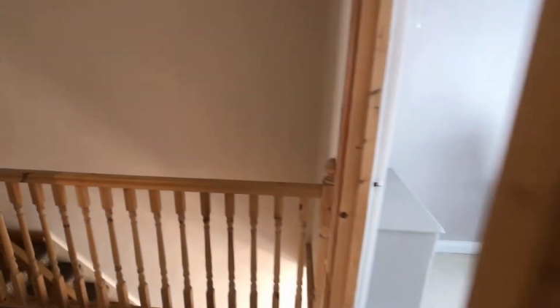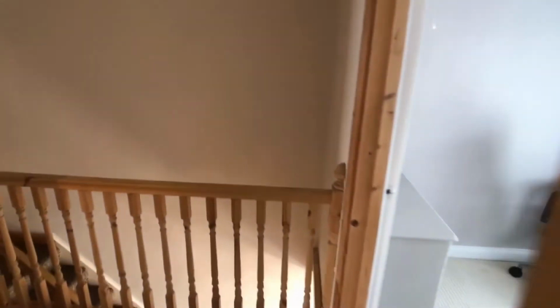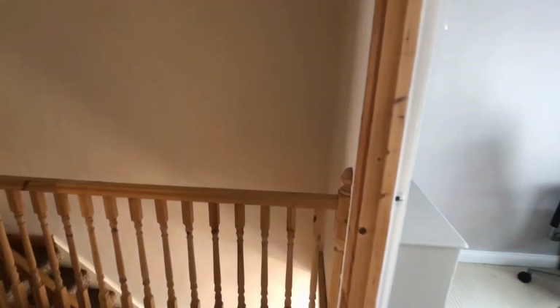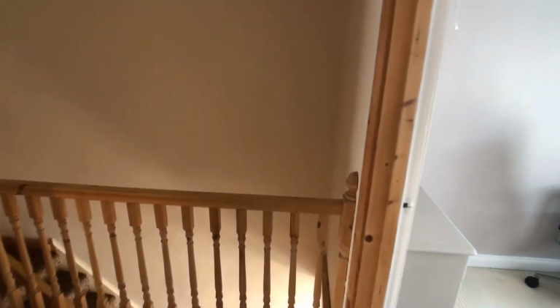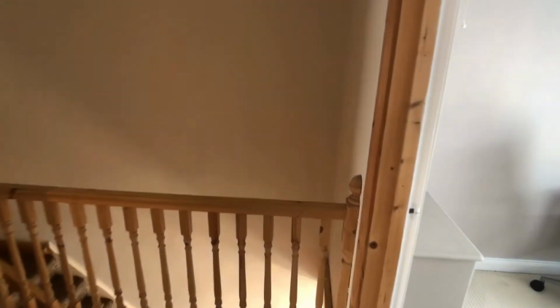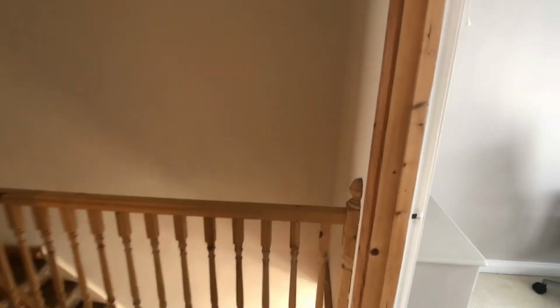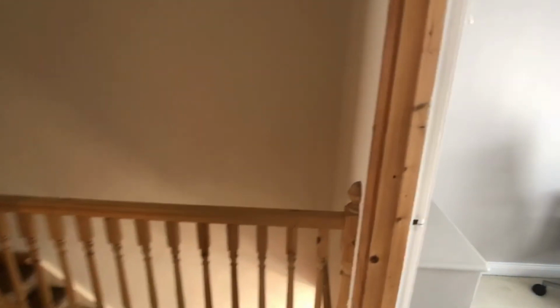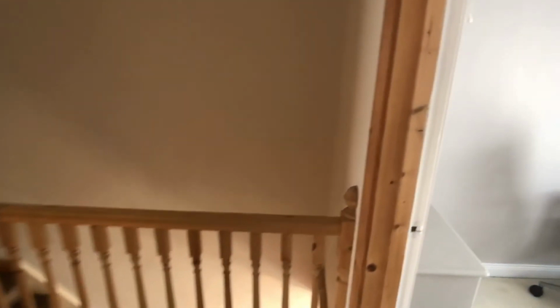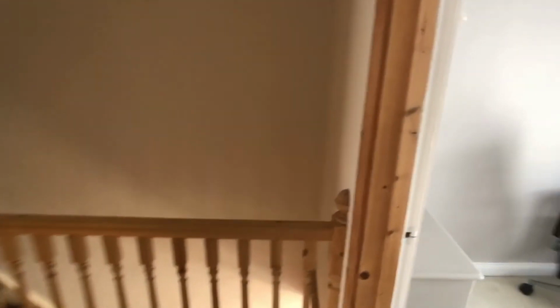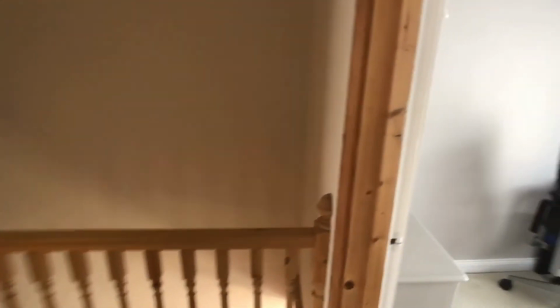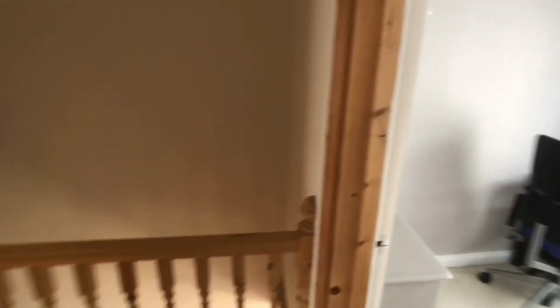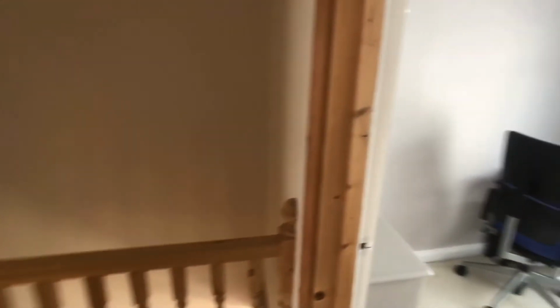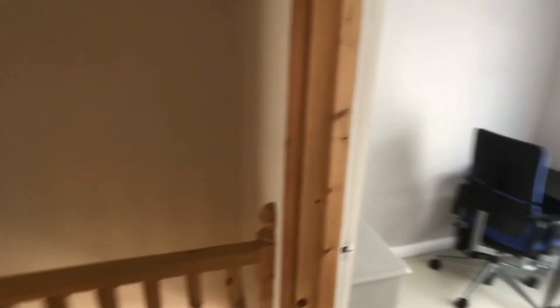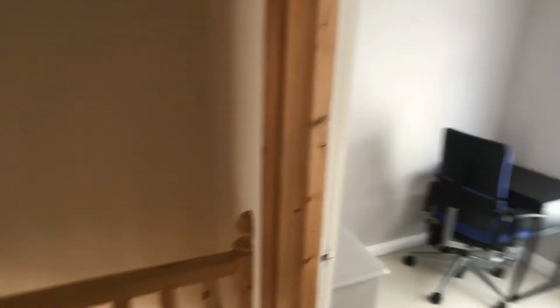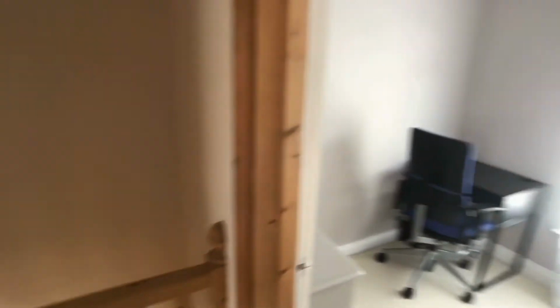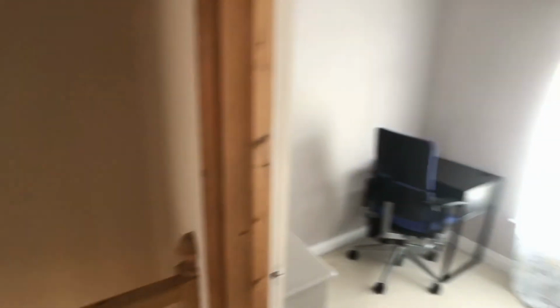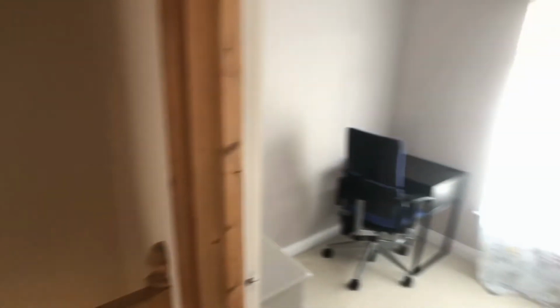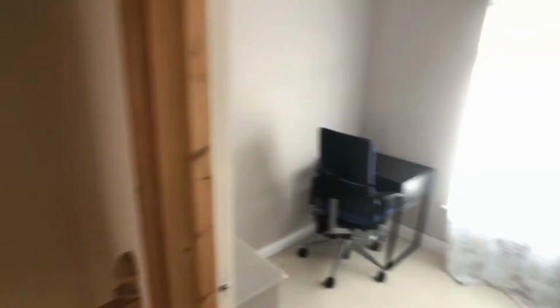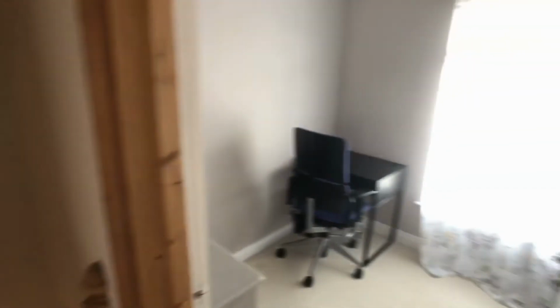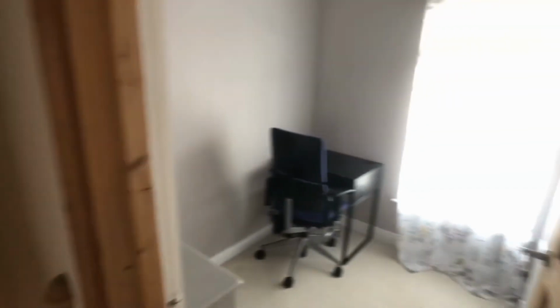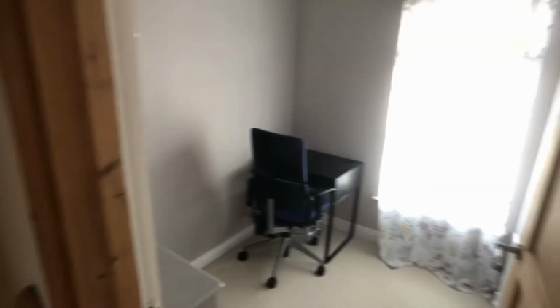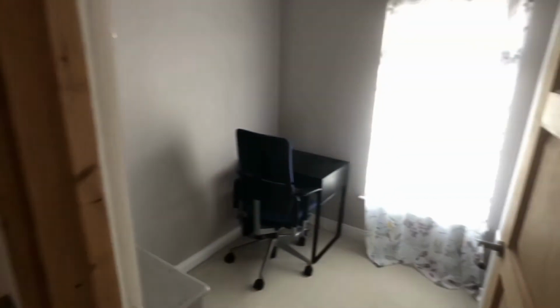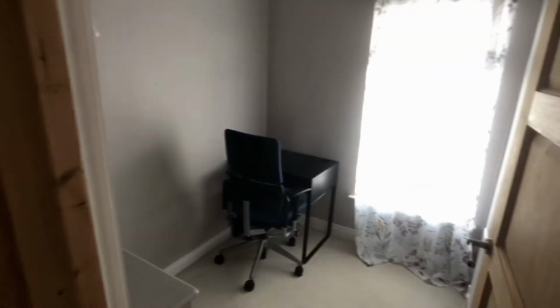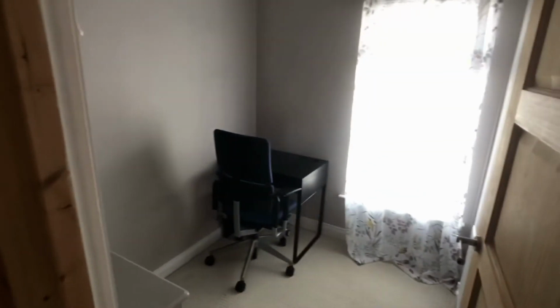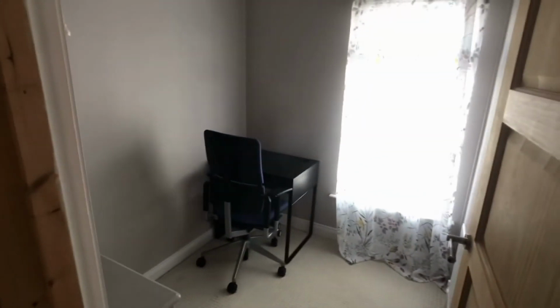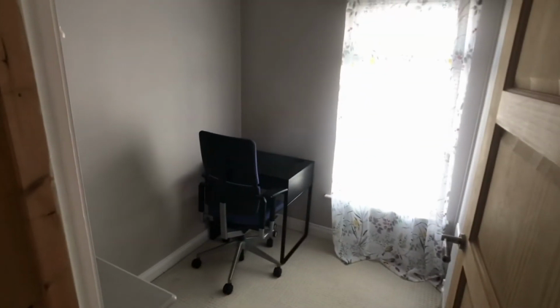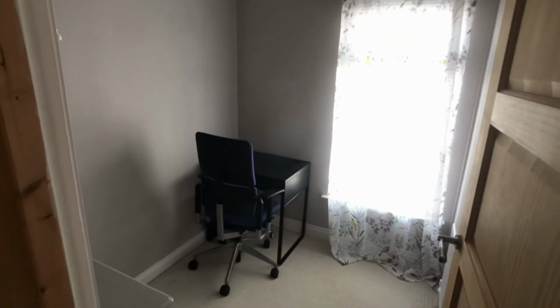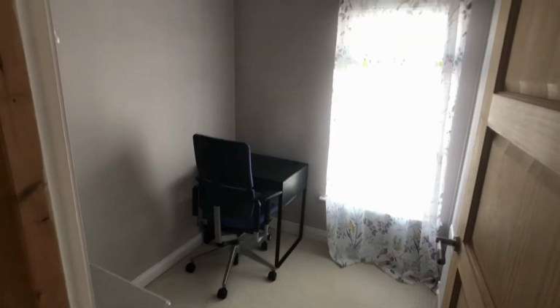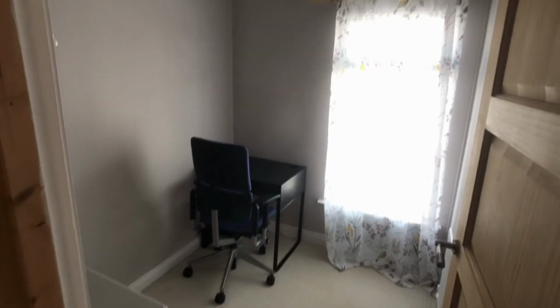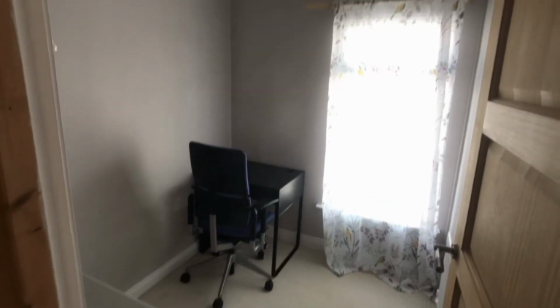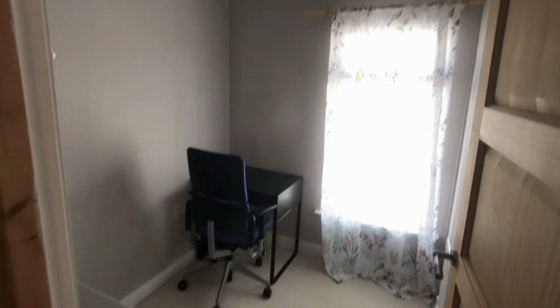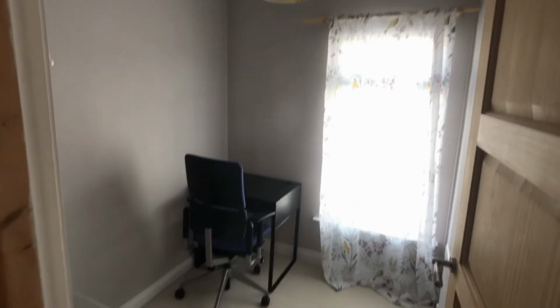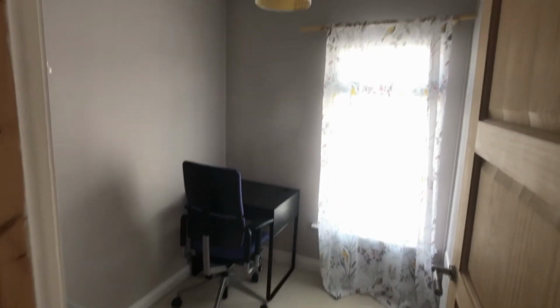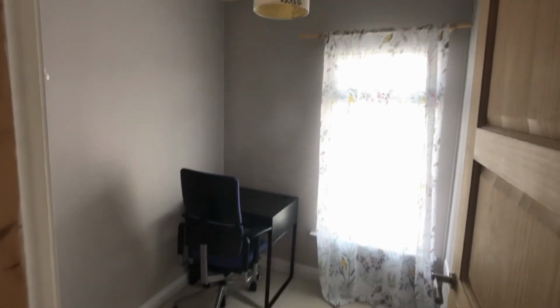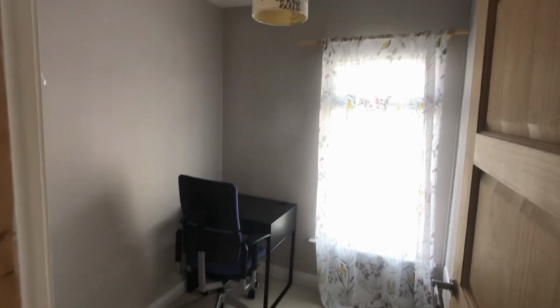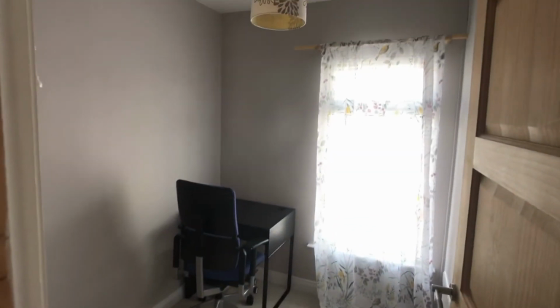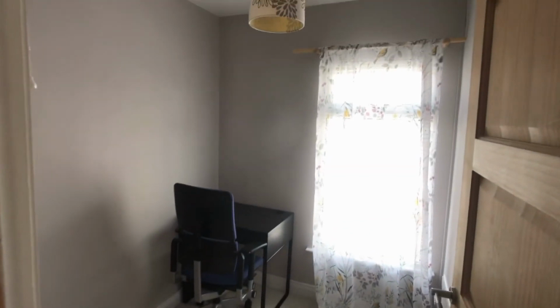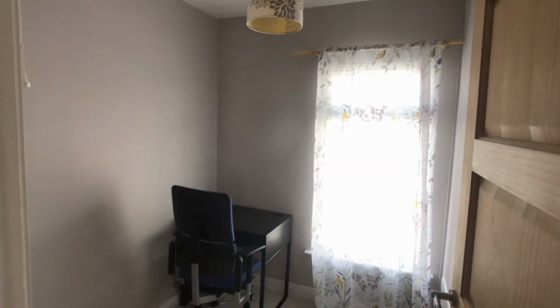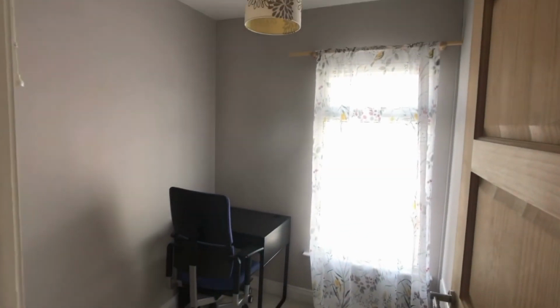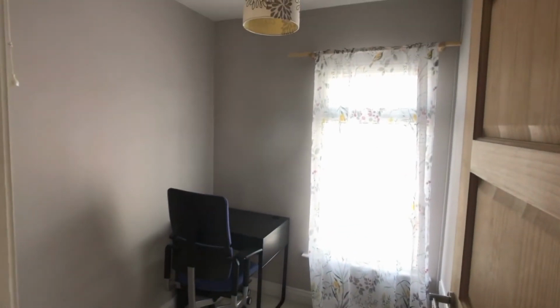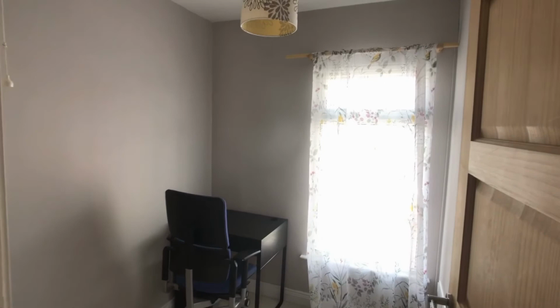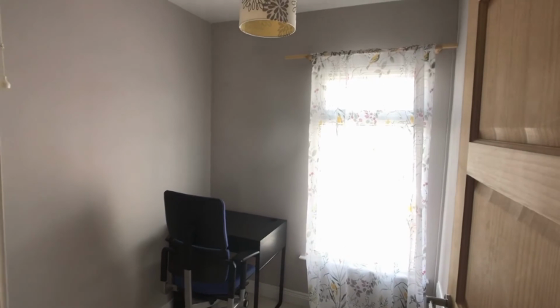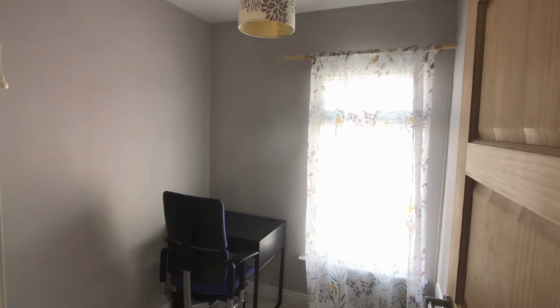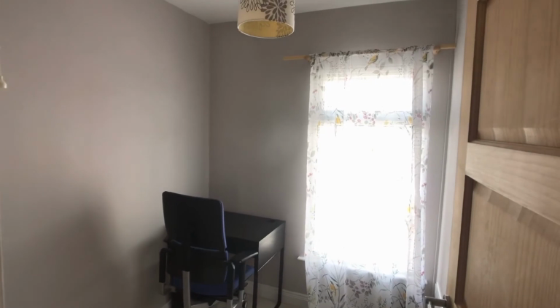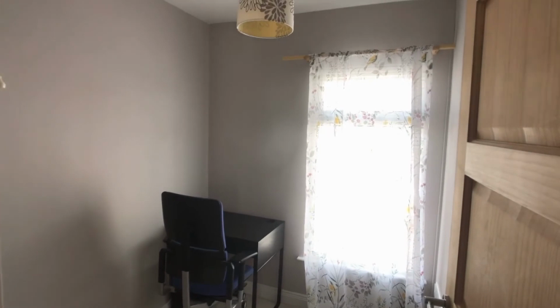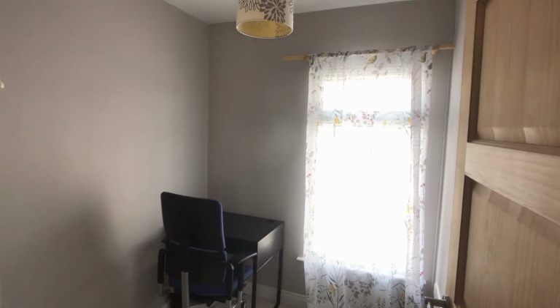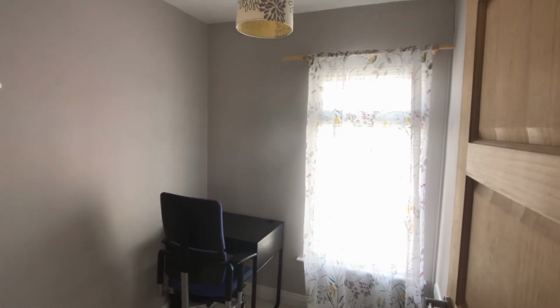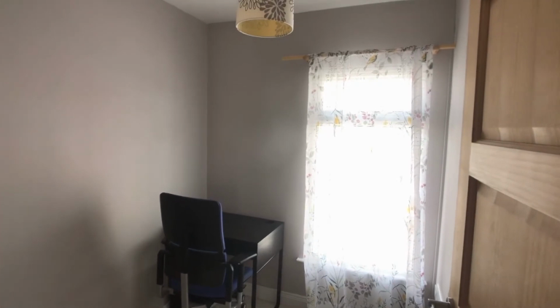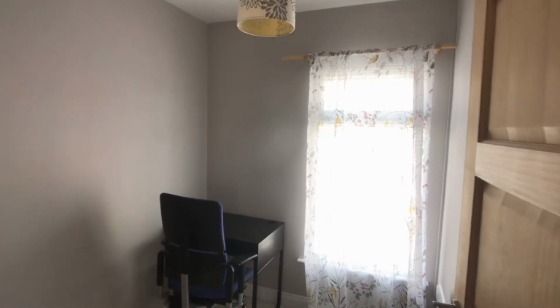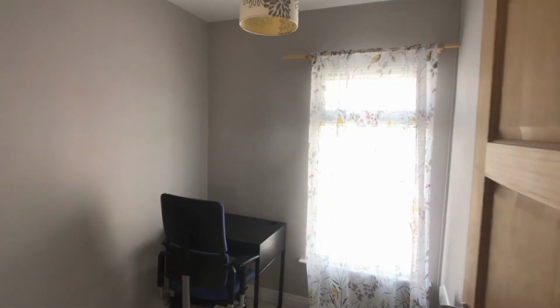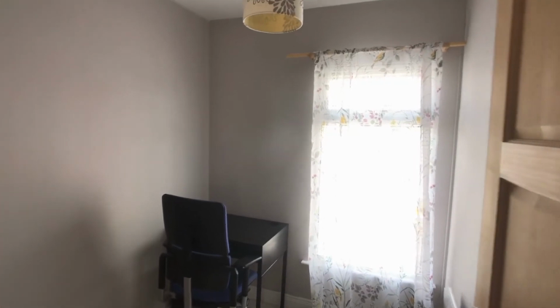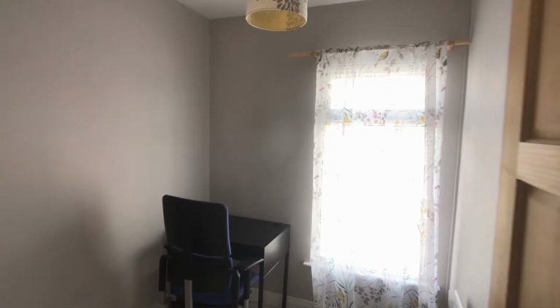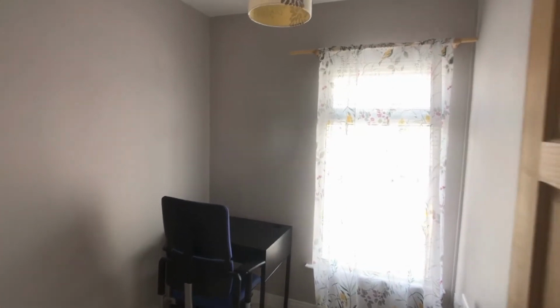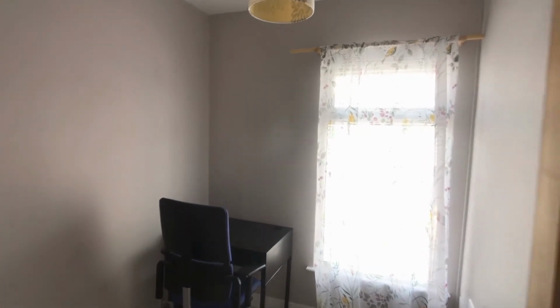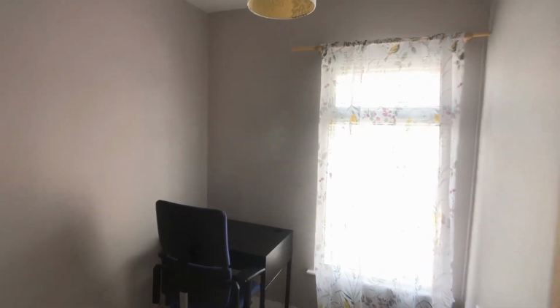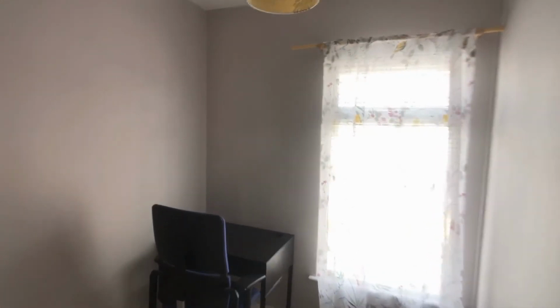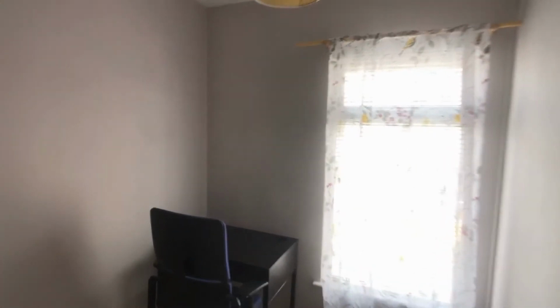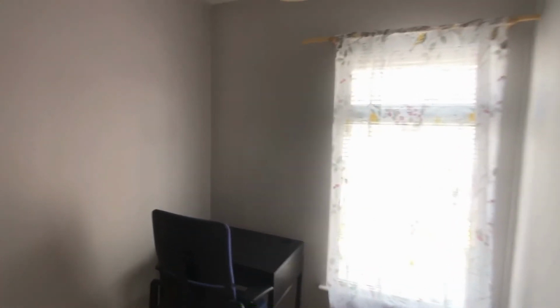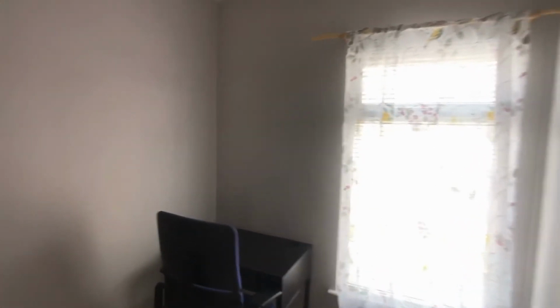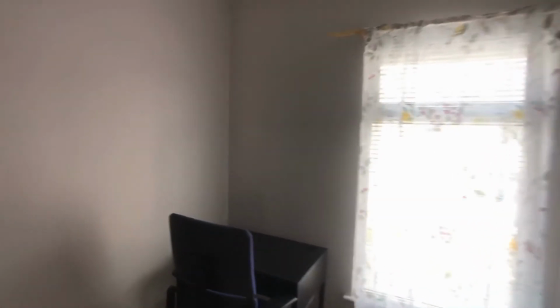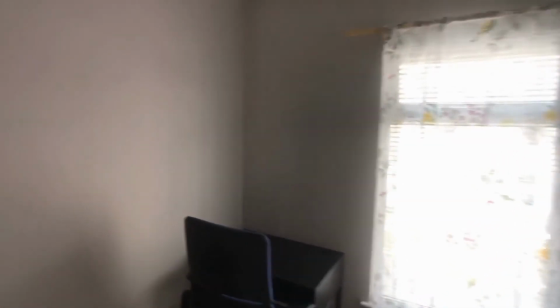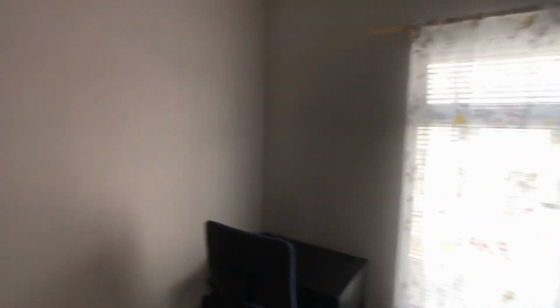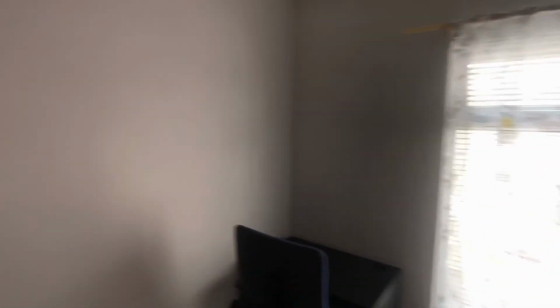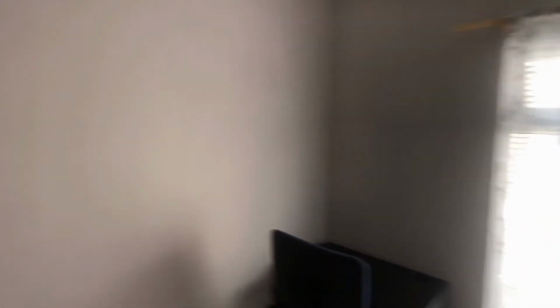And just the box room to look at, more likely to be used as a study. It's certainly used as a study in this case.